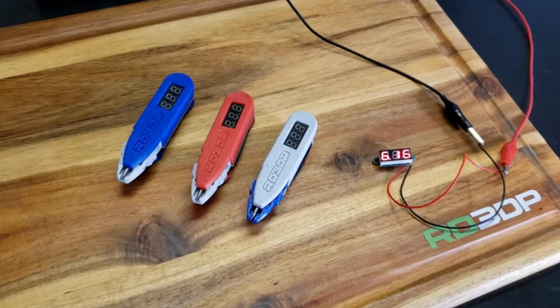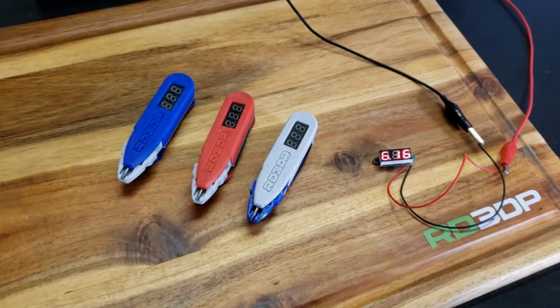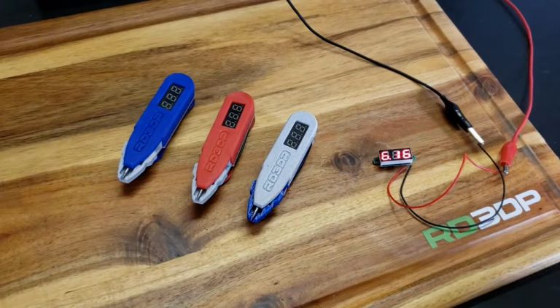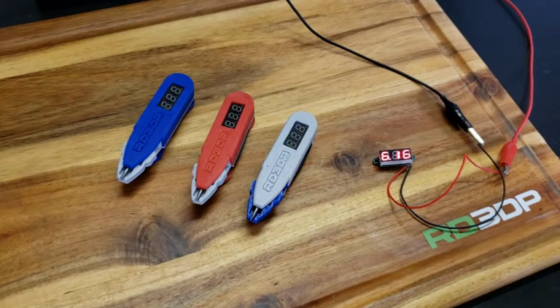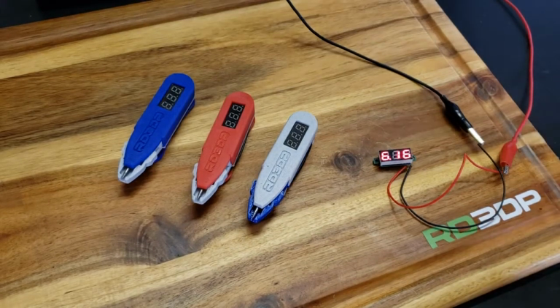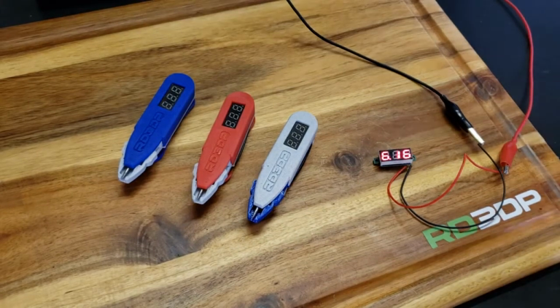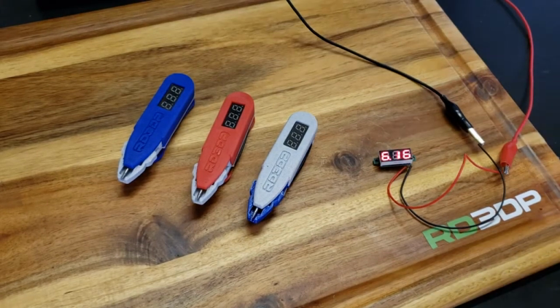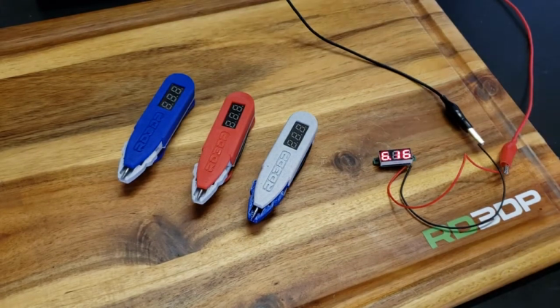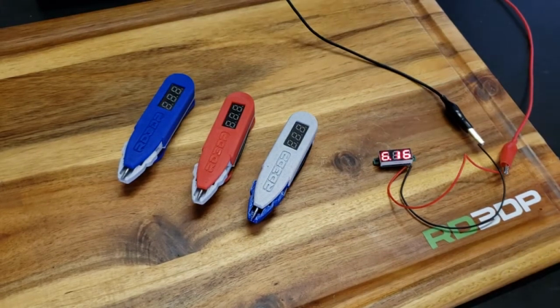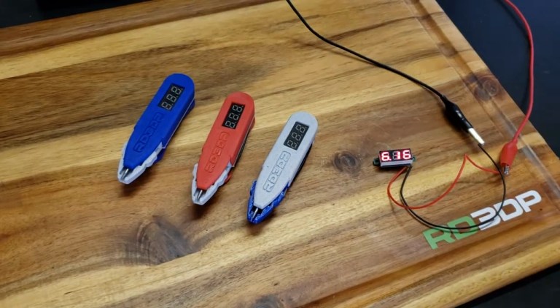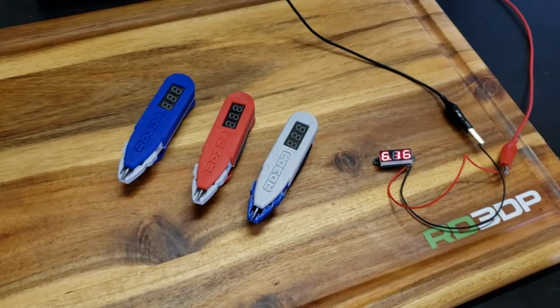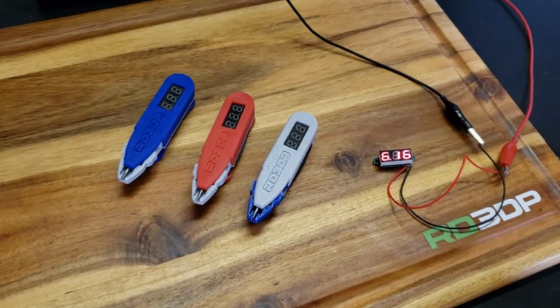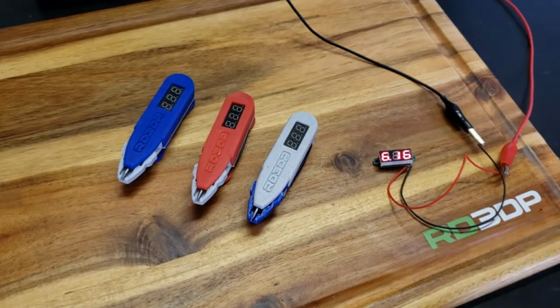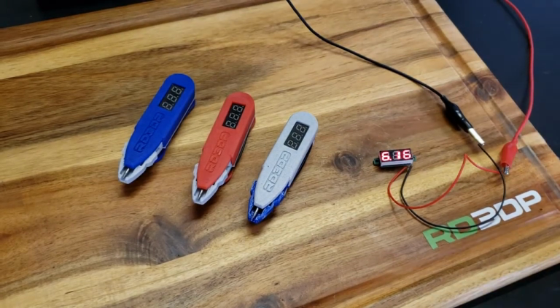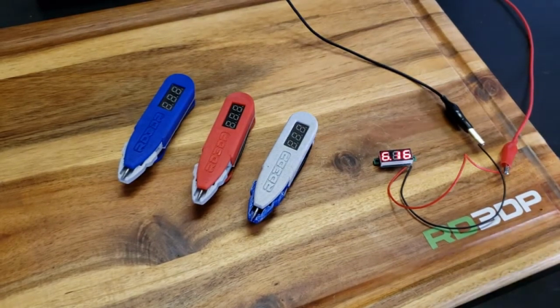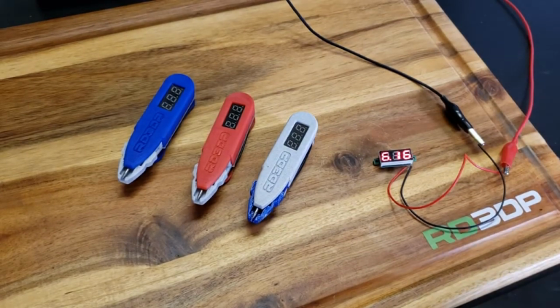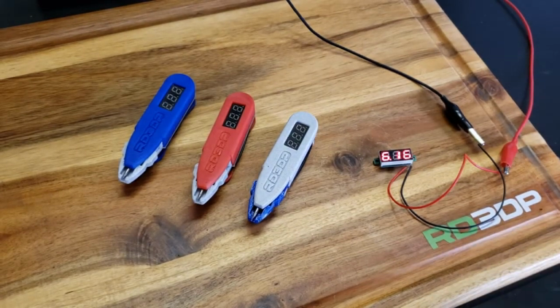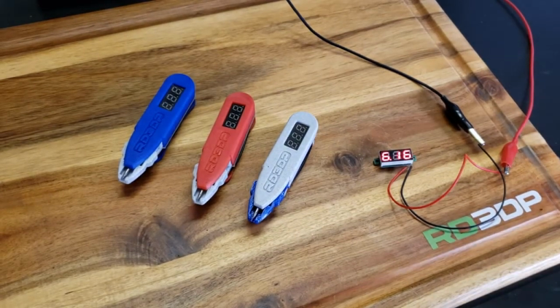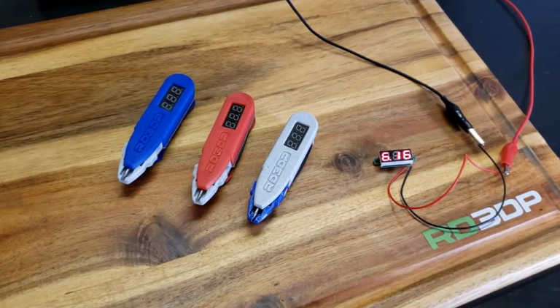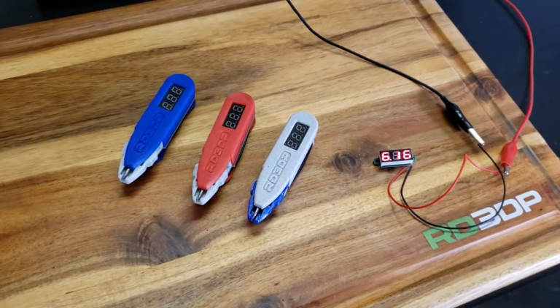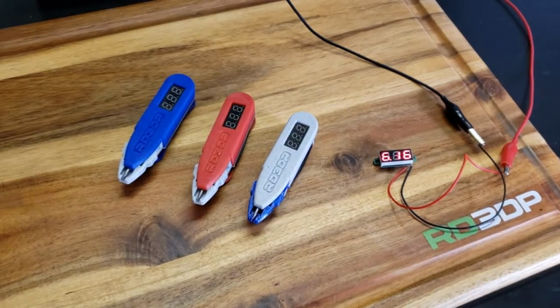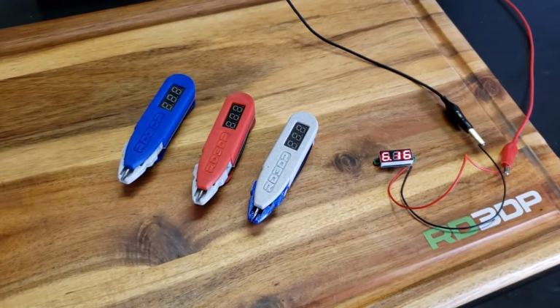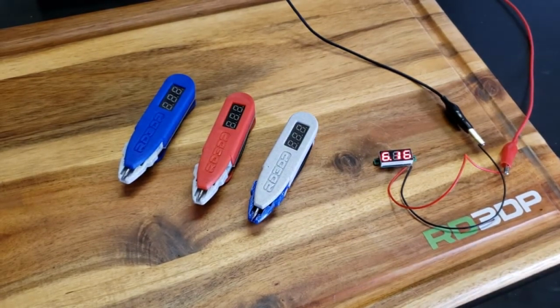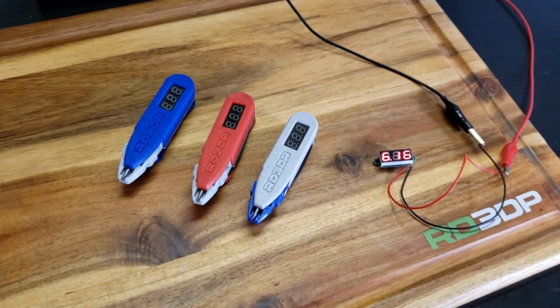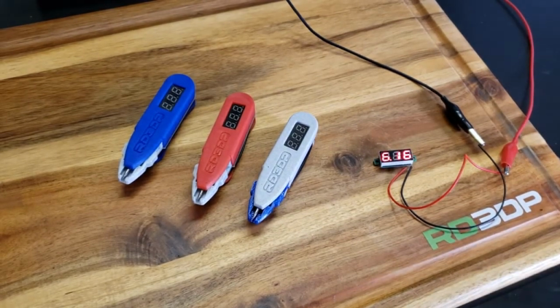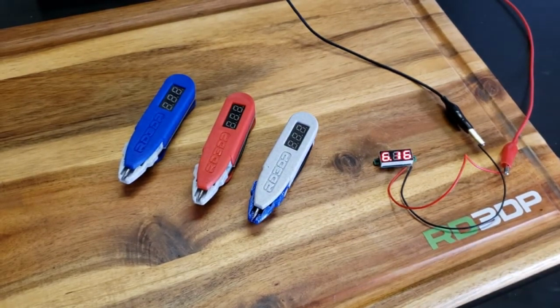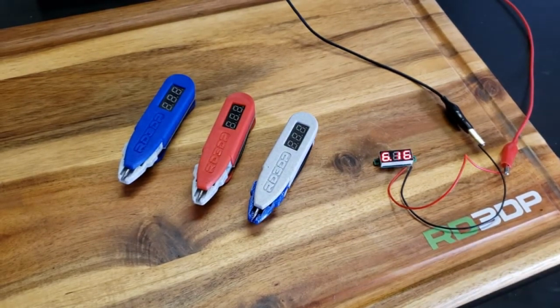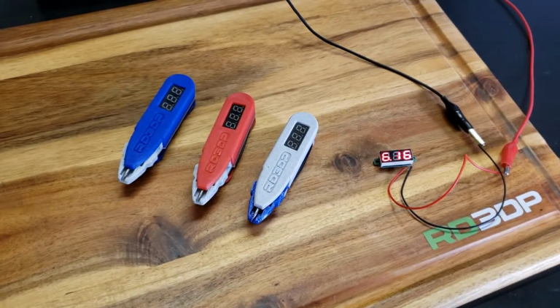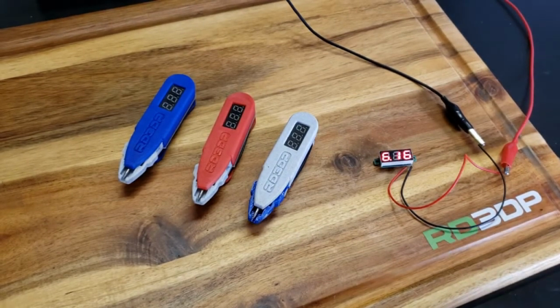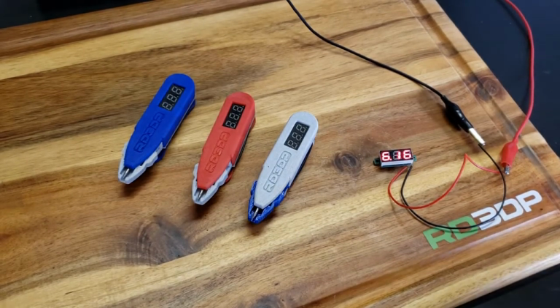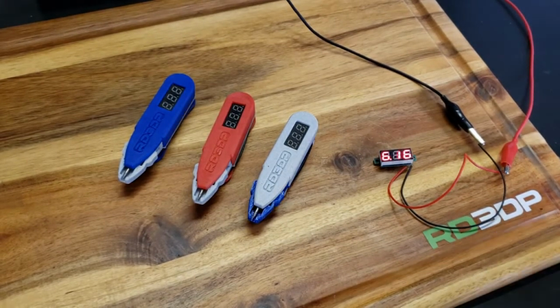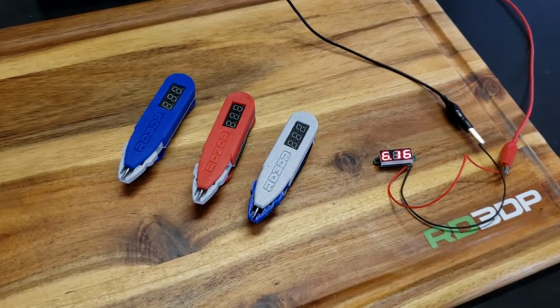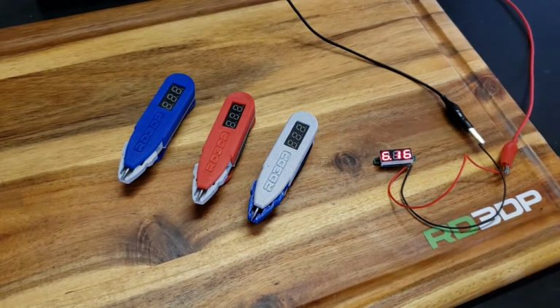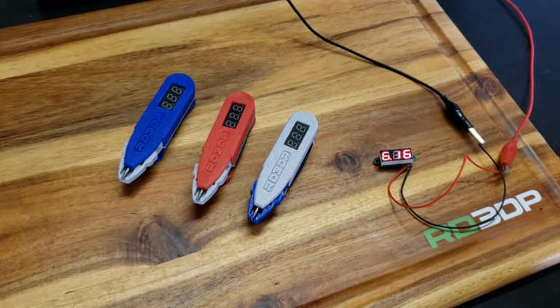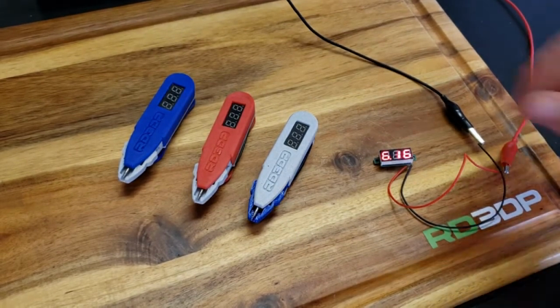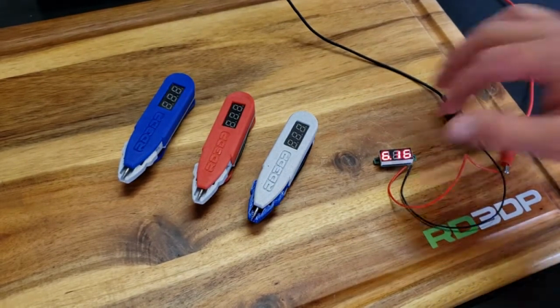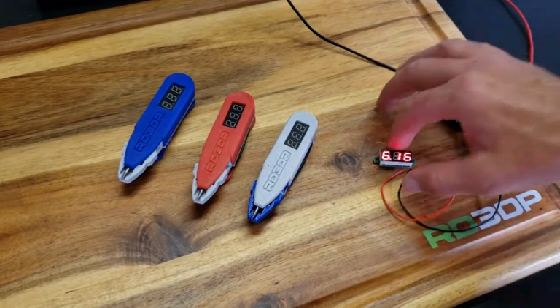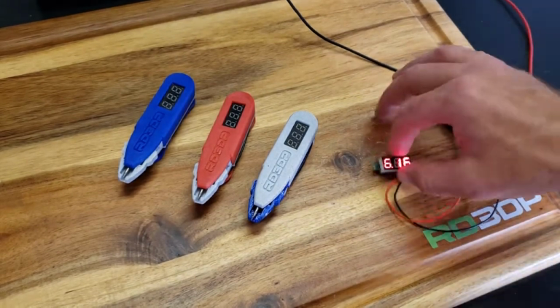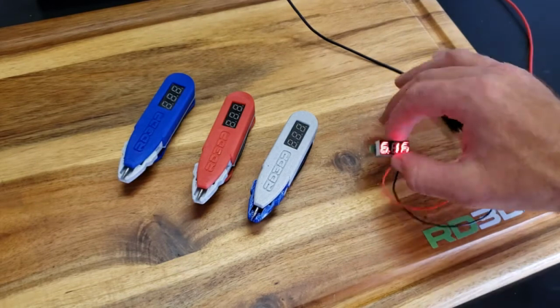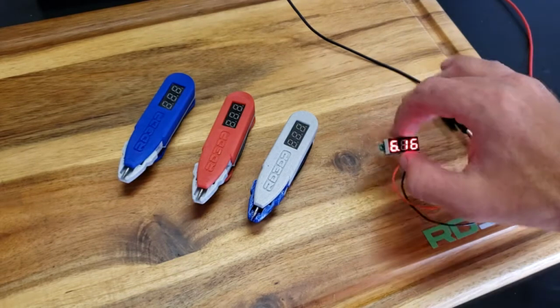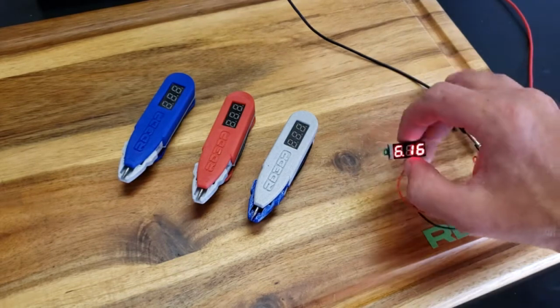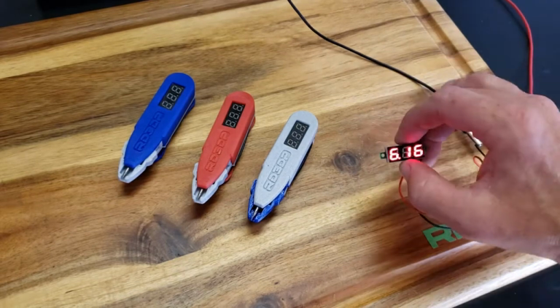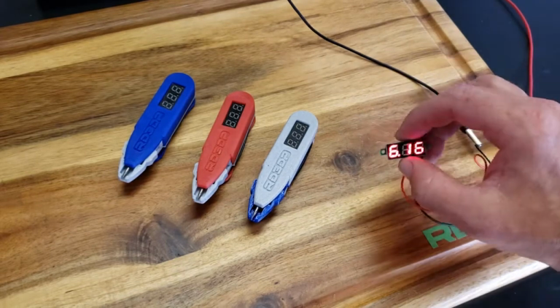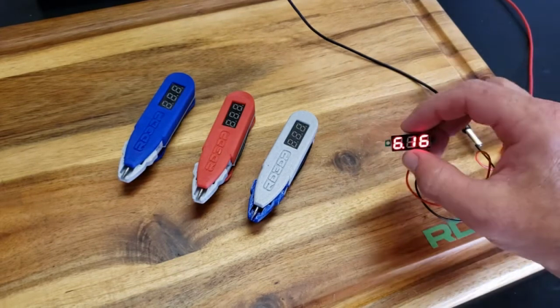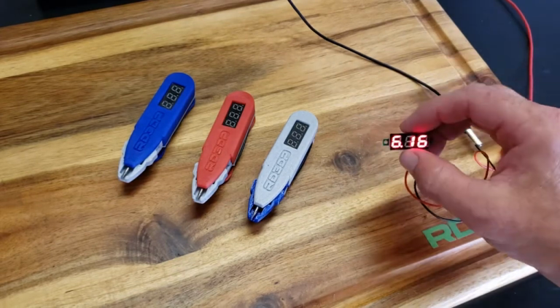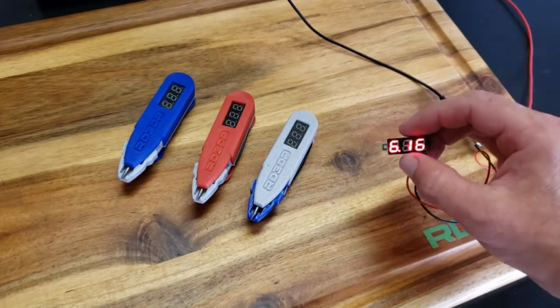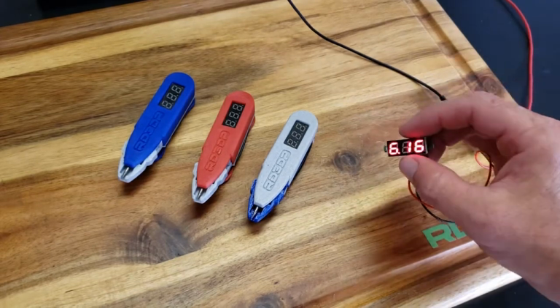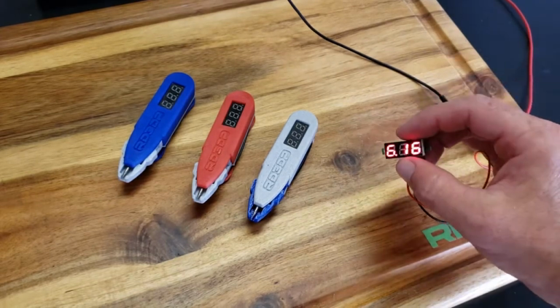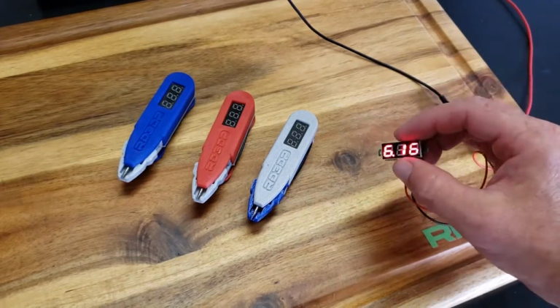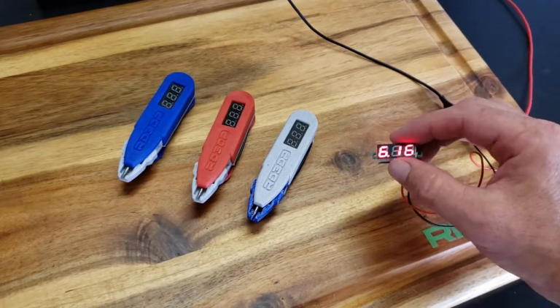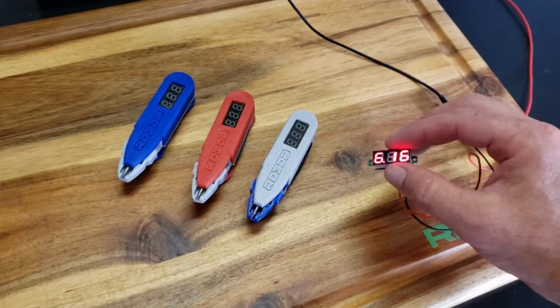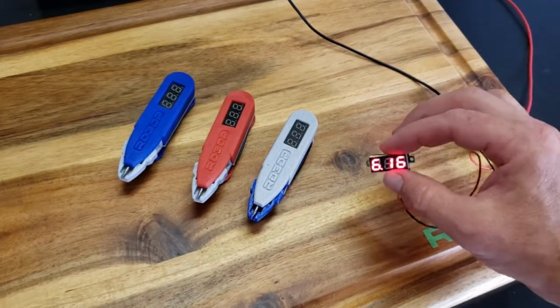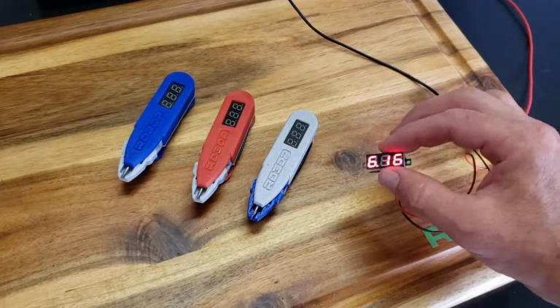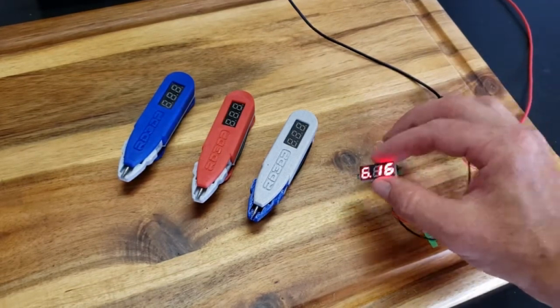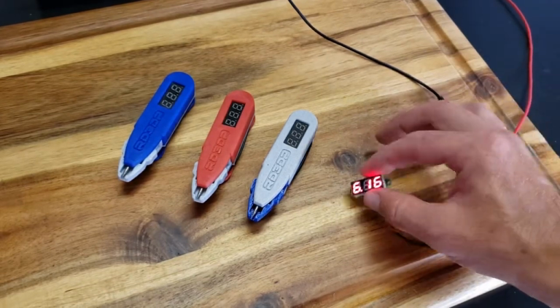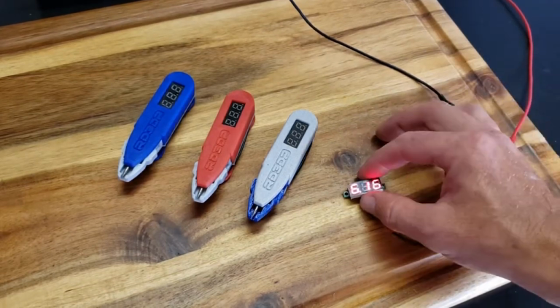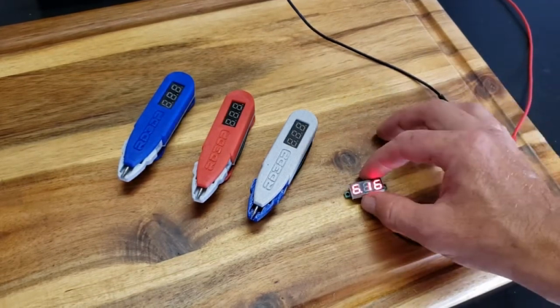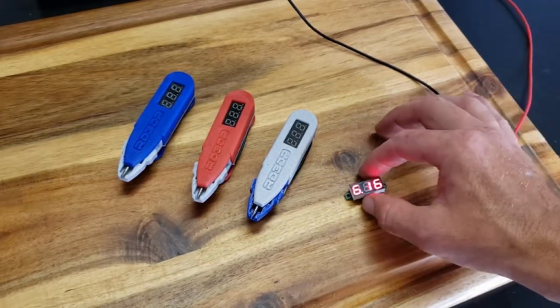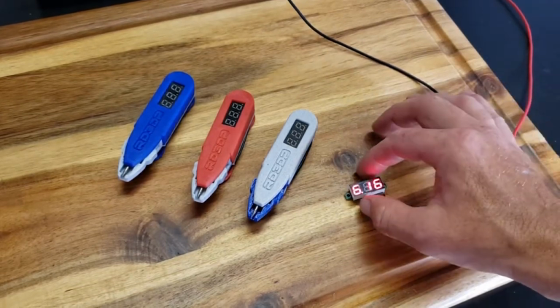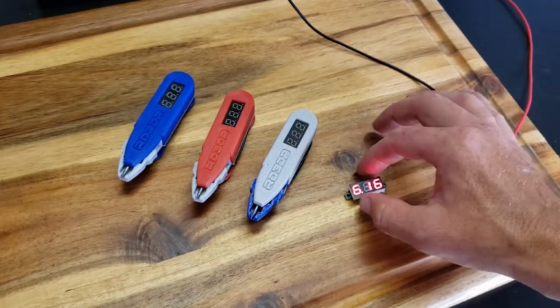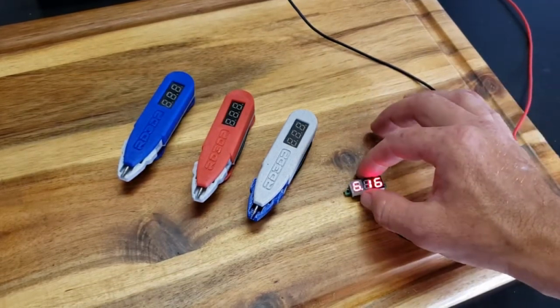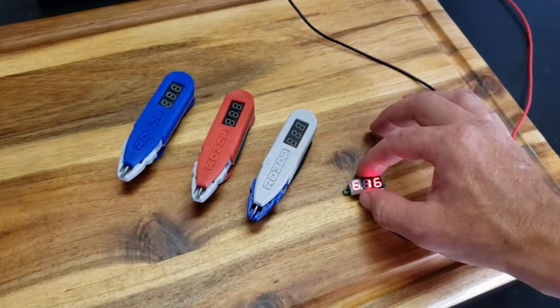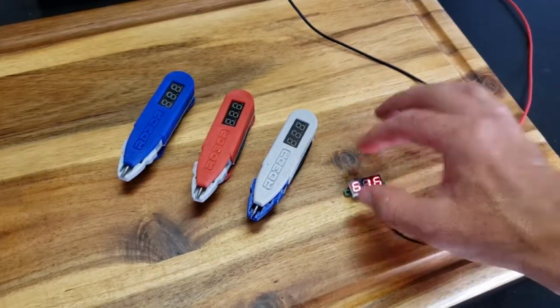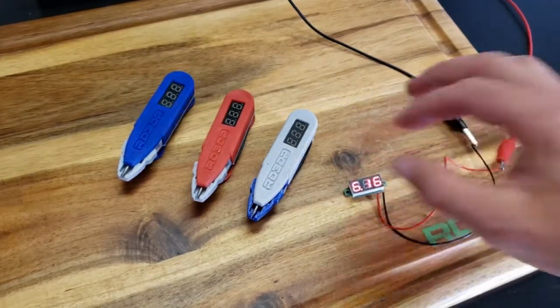What's up everyone, Ray Design here. I got an idea I'd like to share with y'all. I'm sure y'all have seen one of these DC voltmeters.